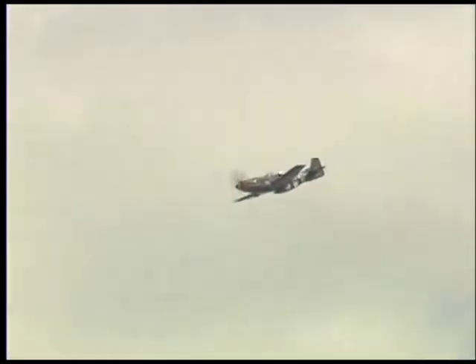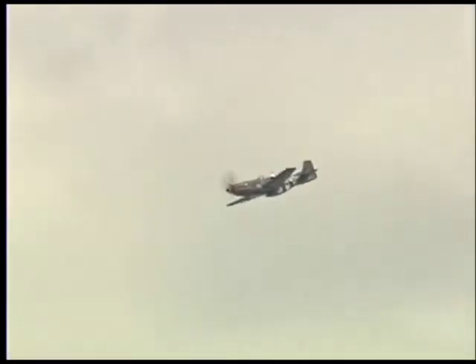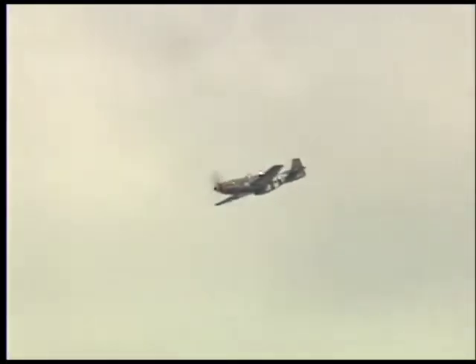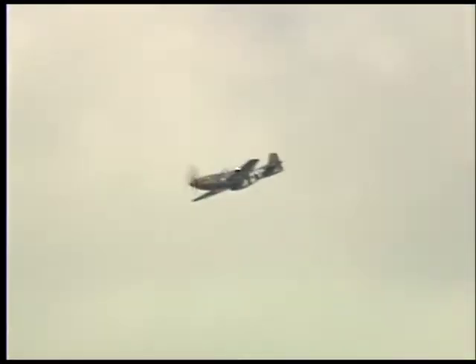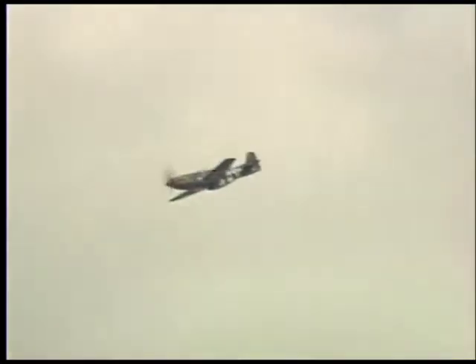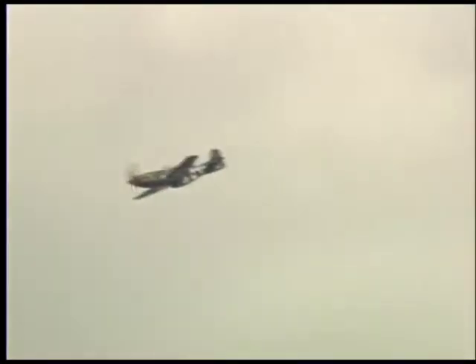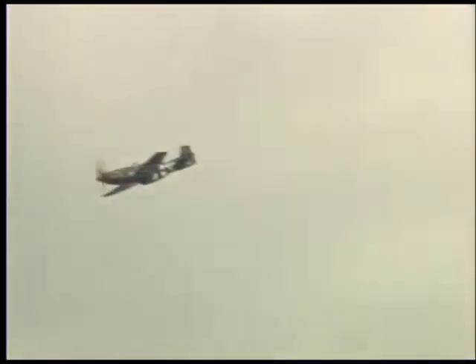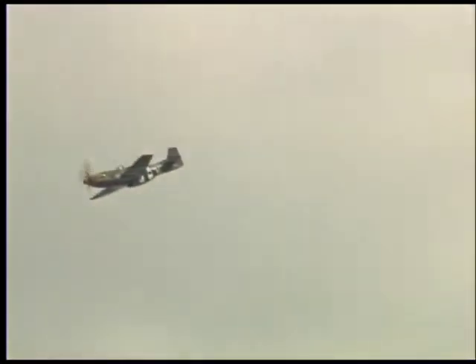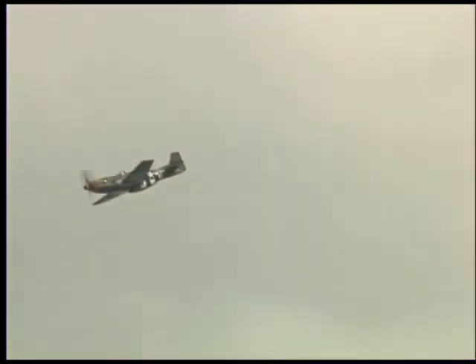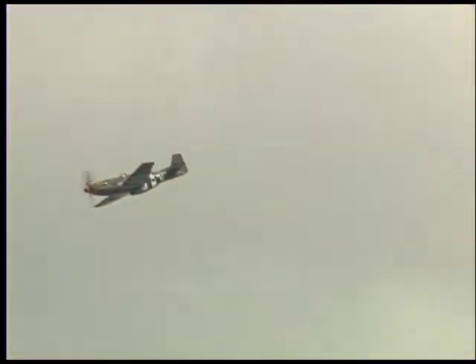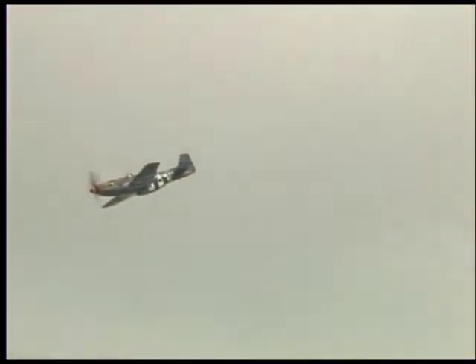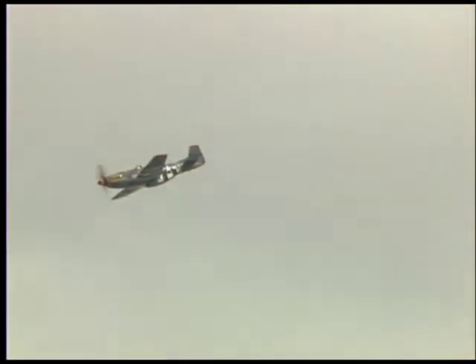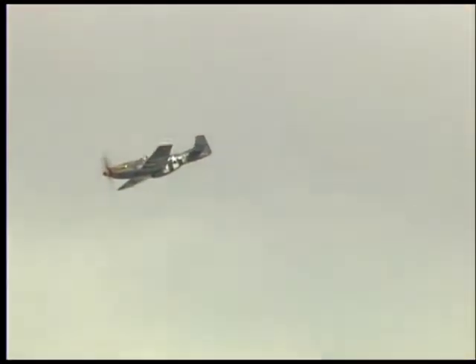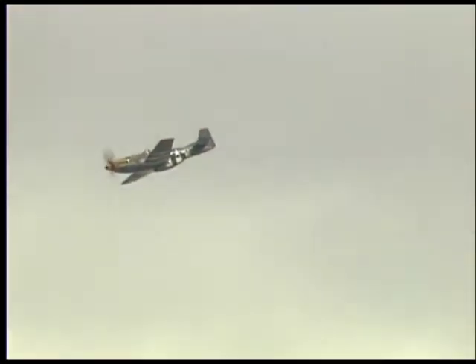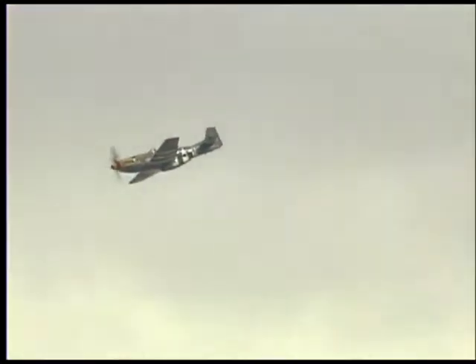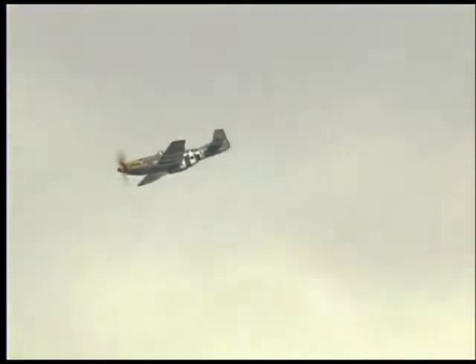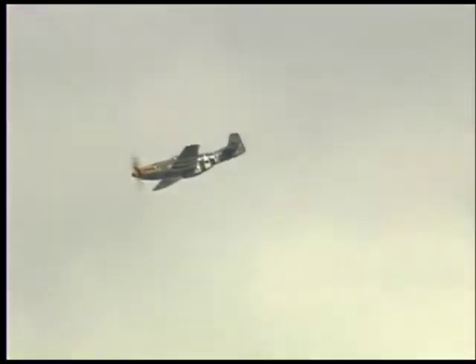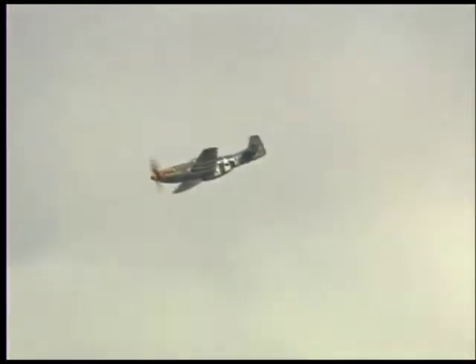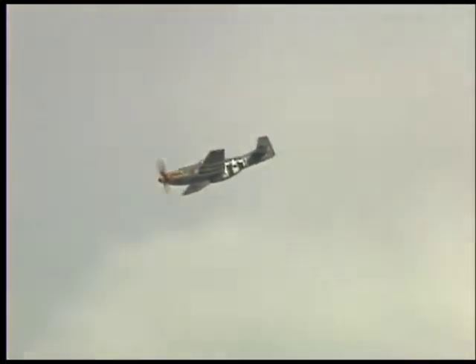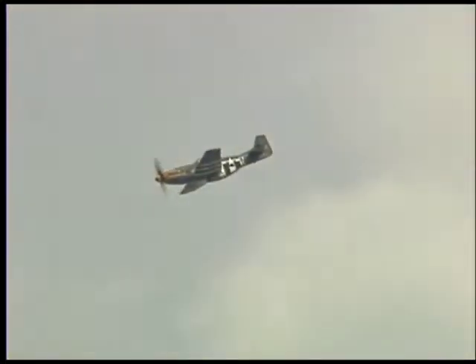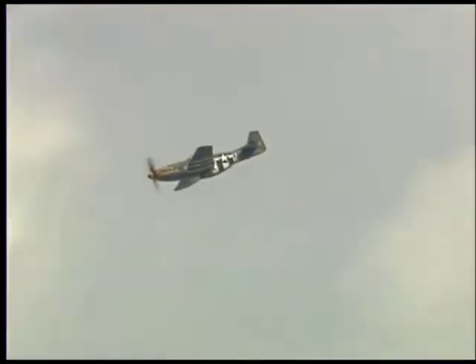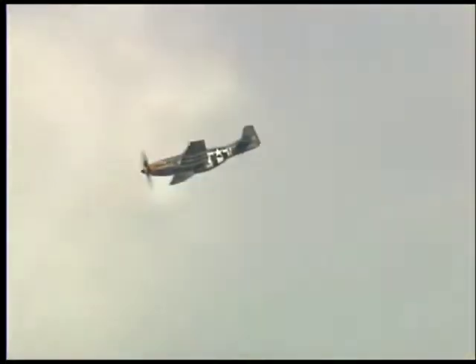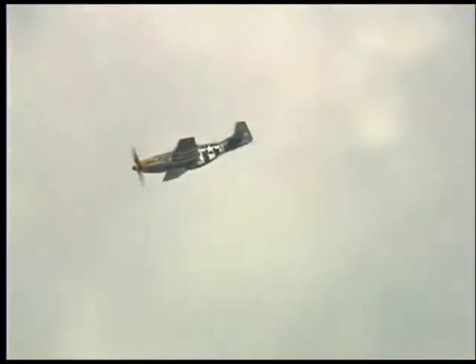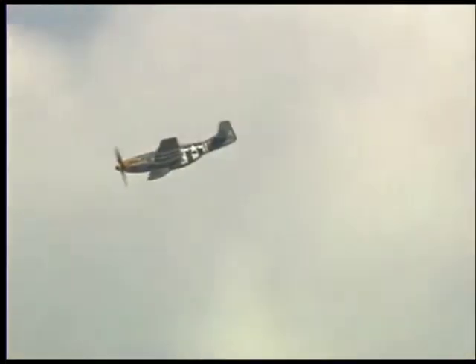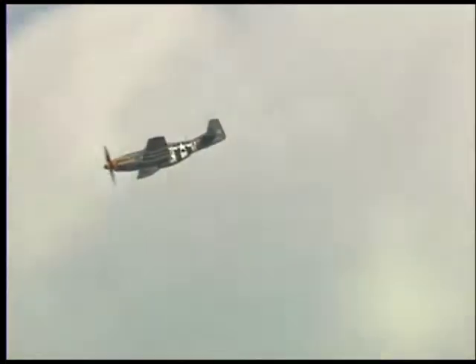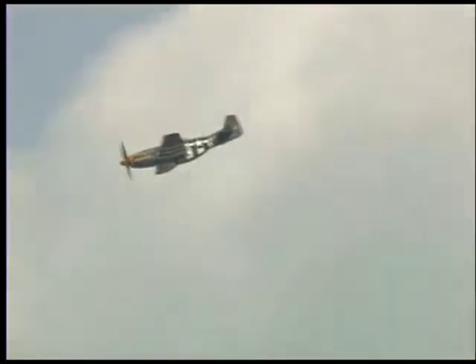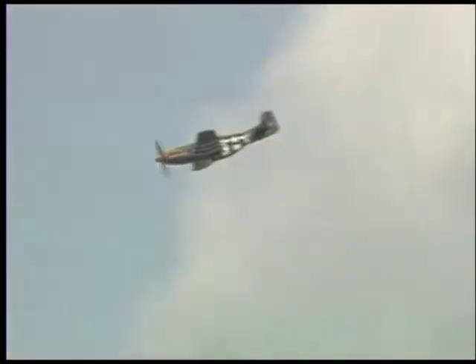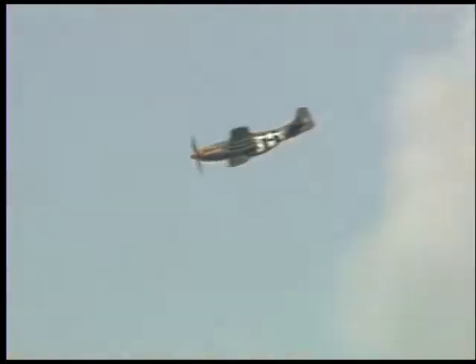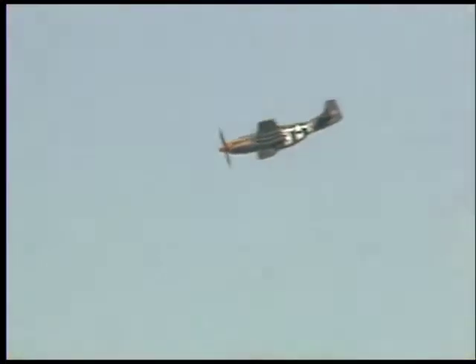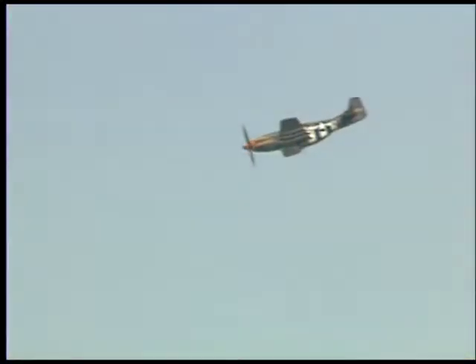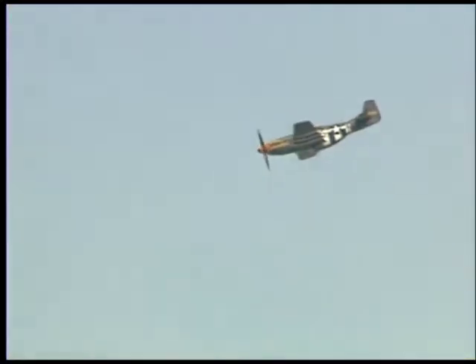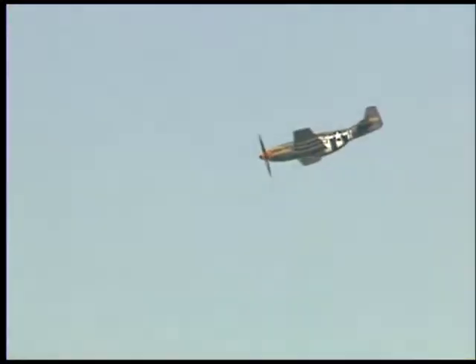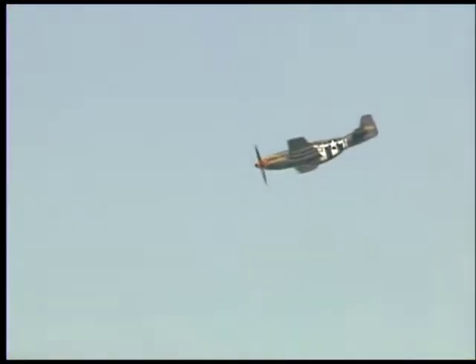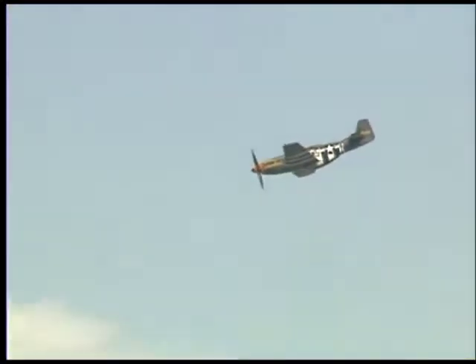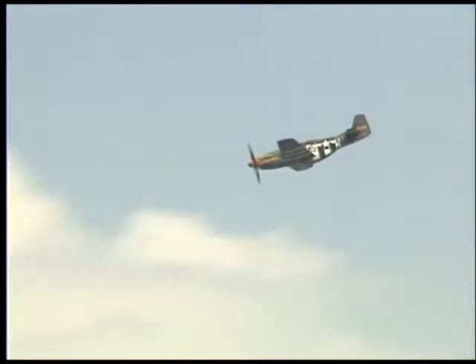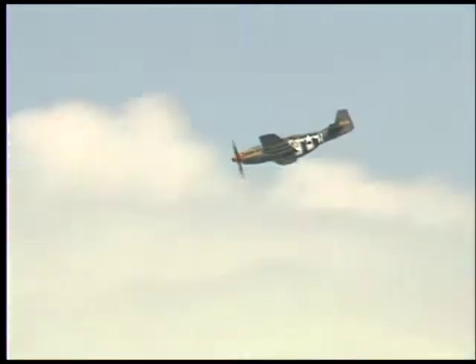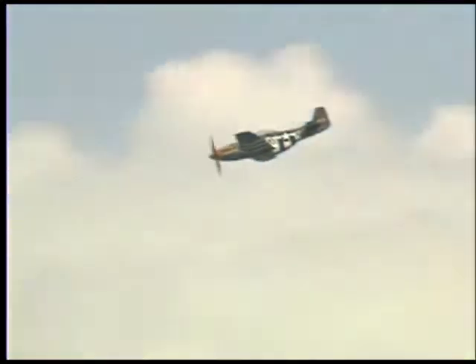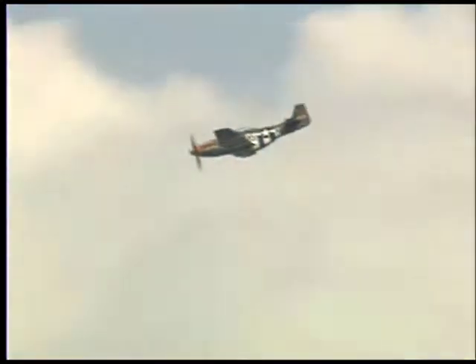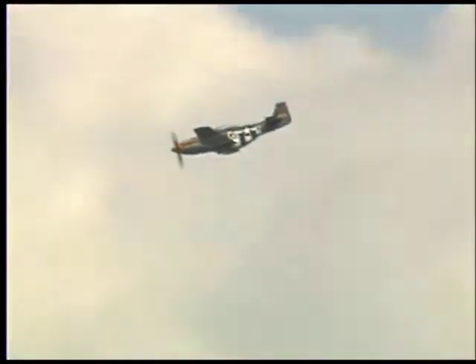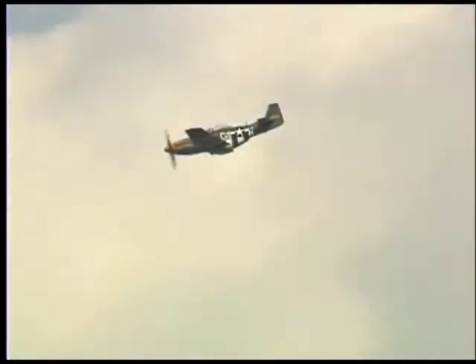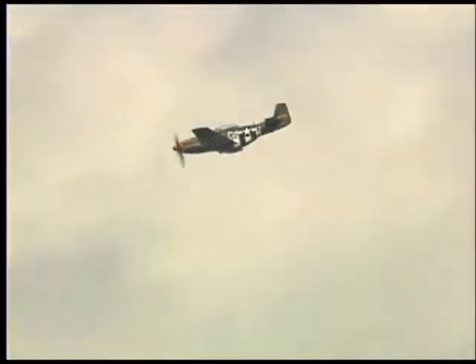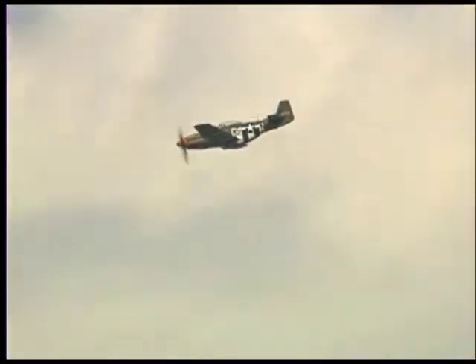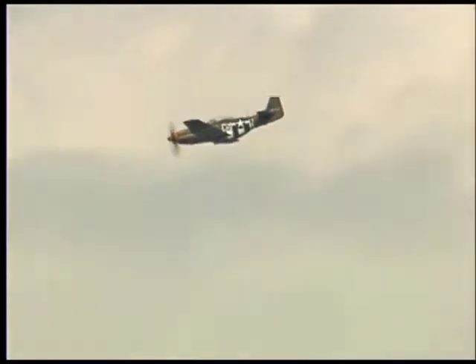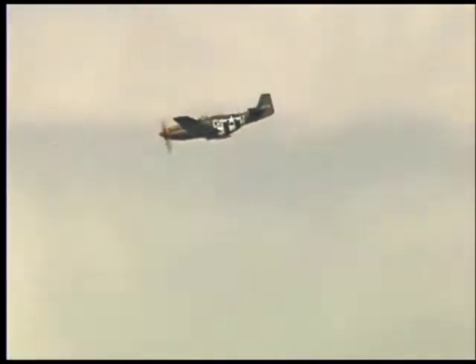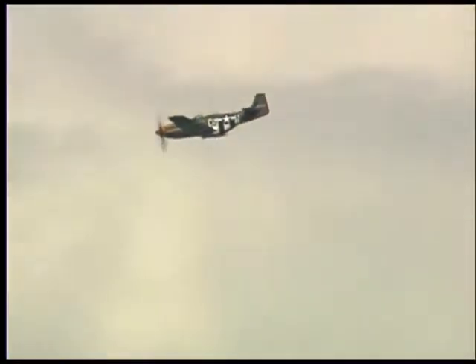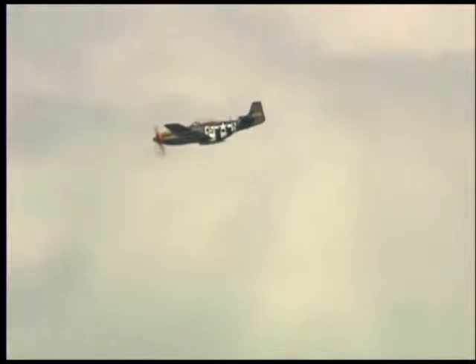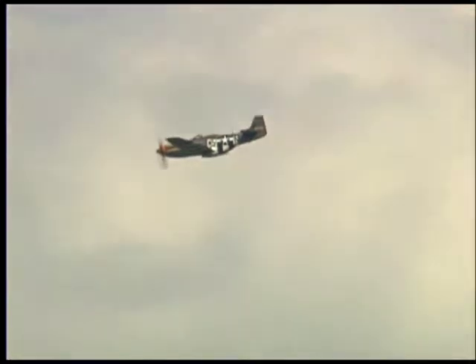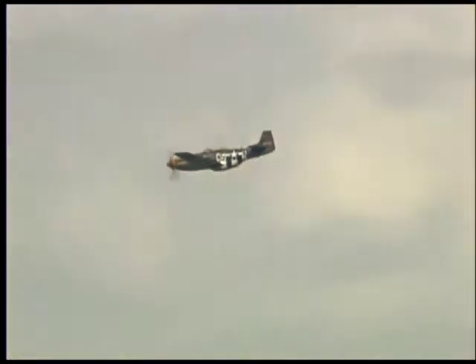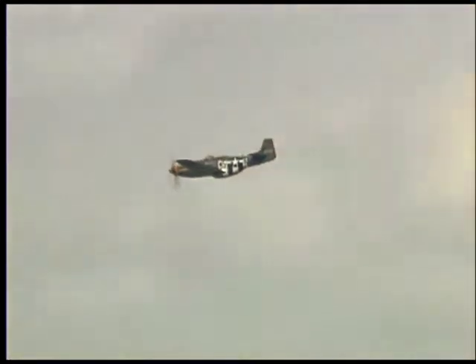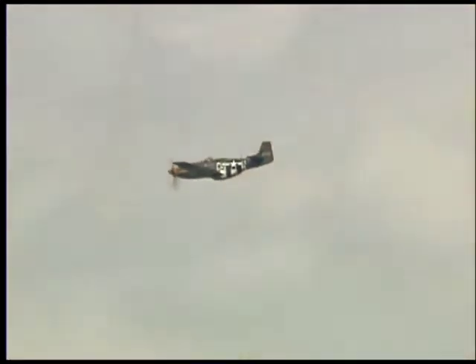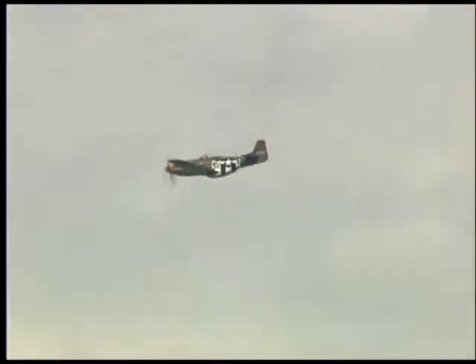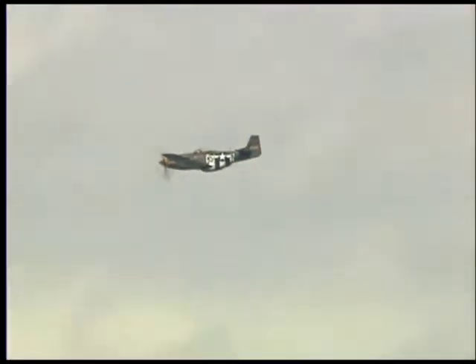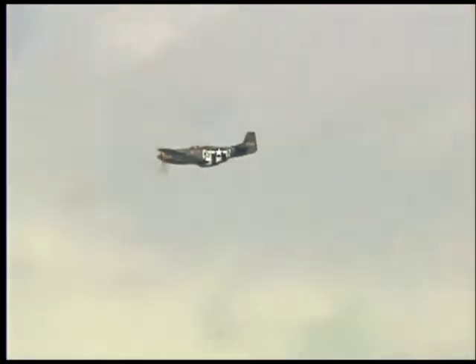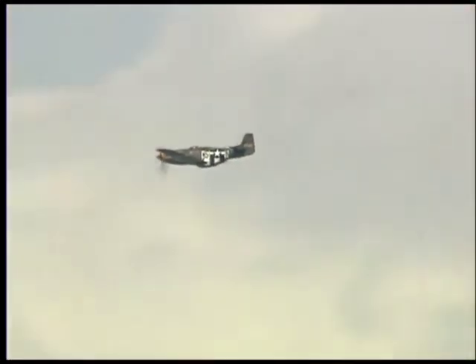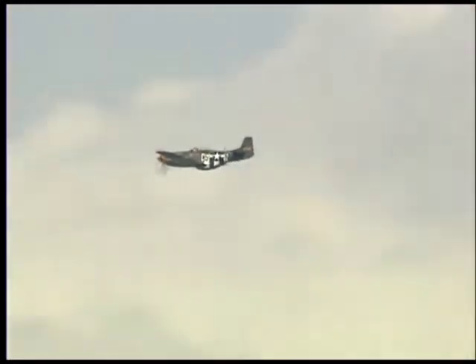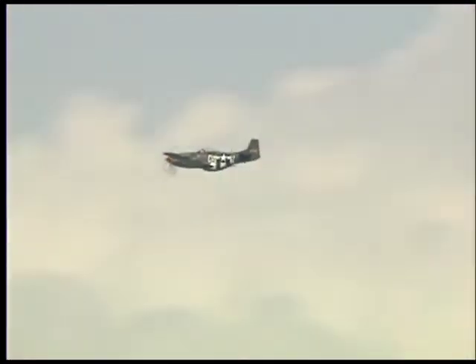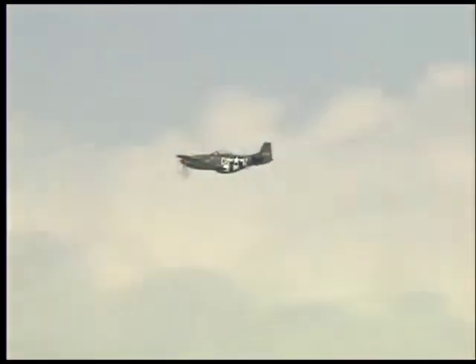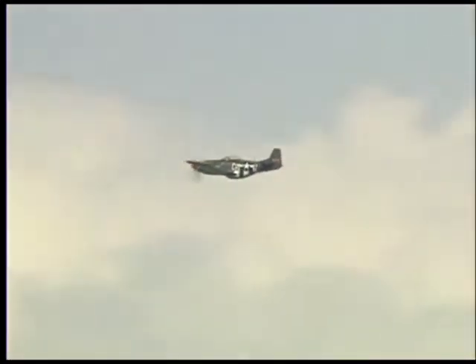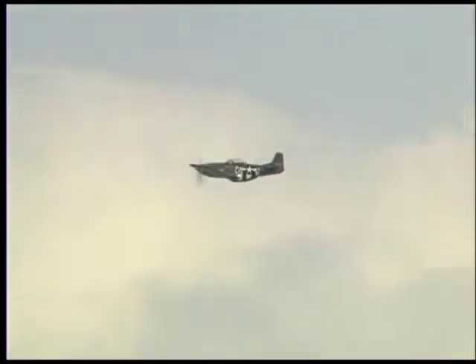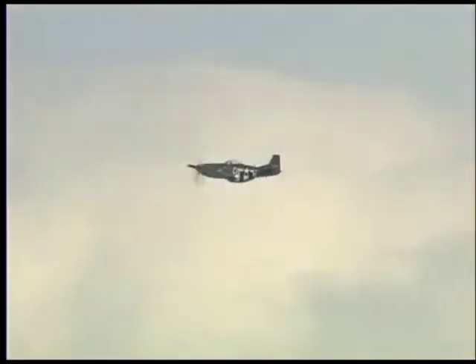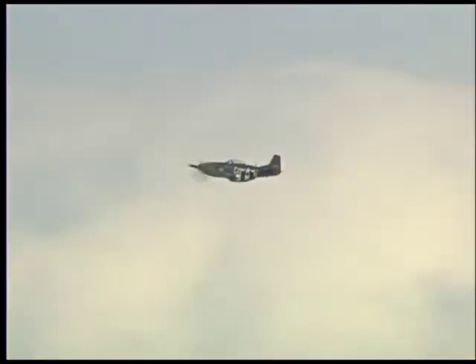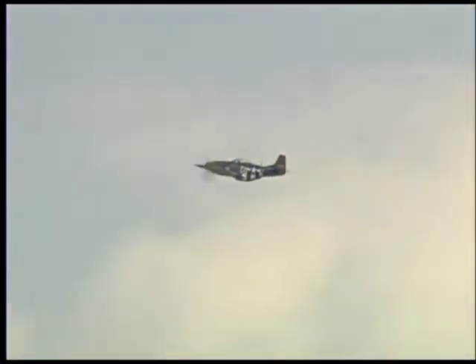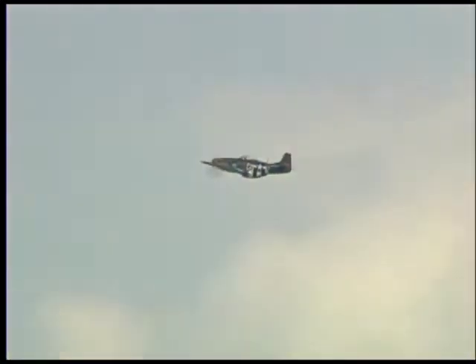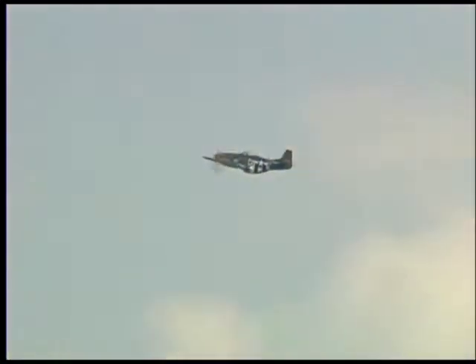It's a real privilege to fly this airplane. It's a great airplane. Even by today's standards it performs very well, and it's a real pleasure to fly.